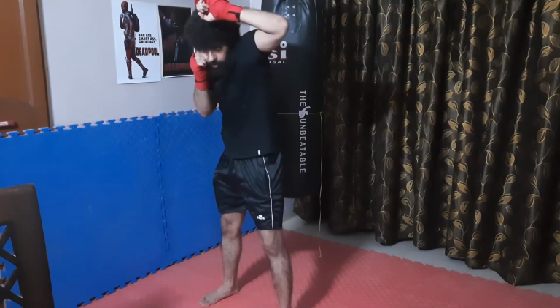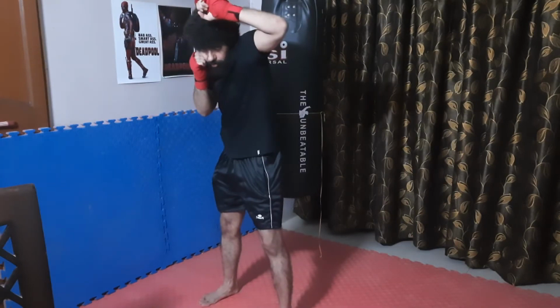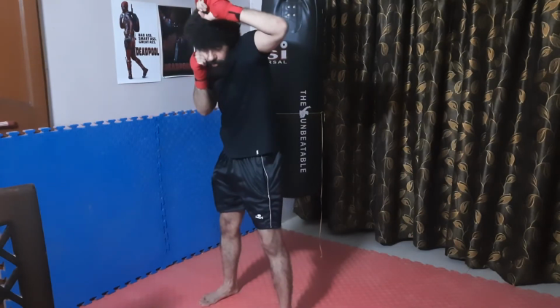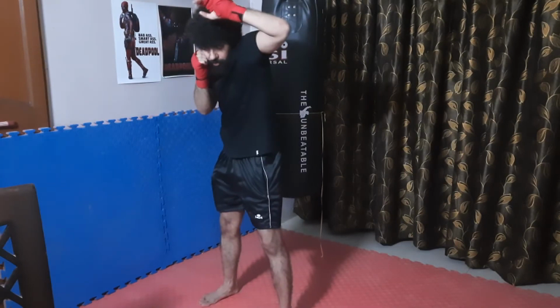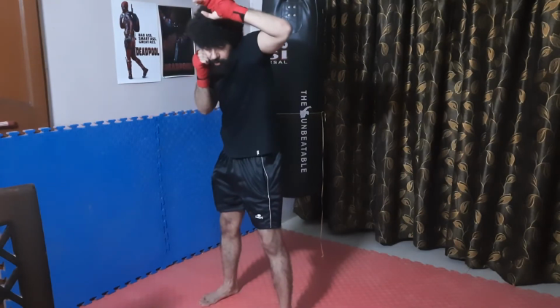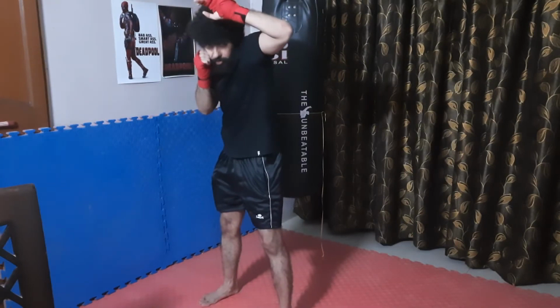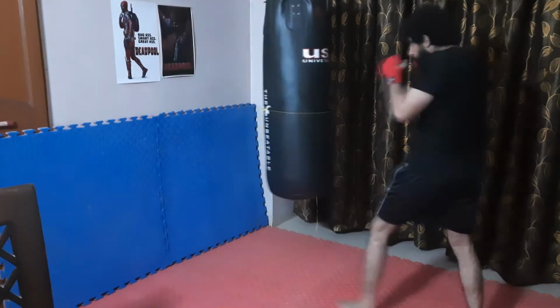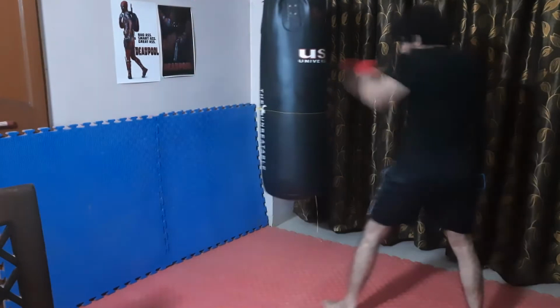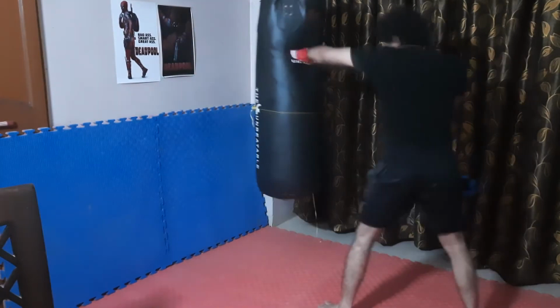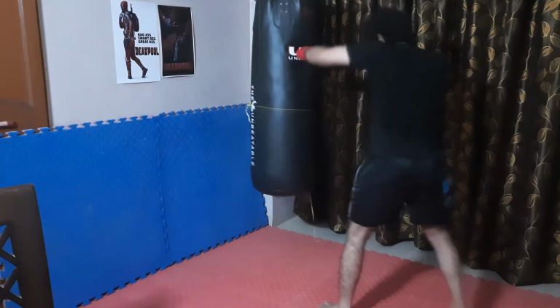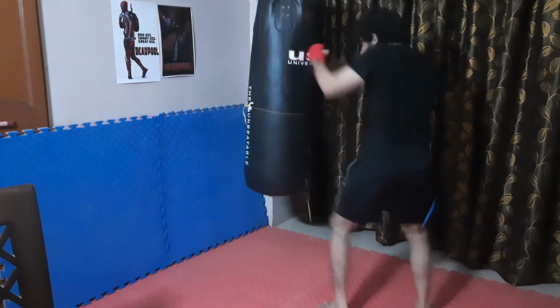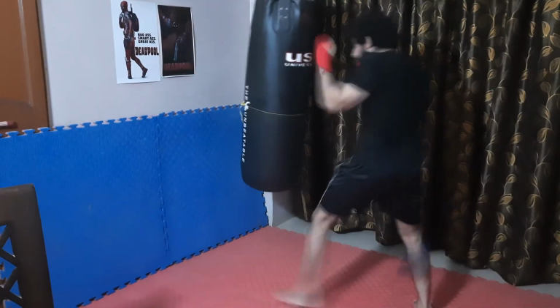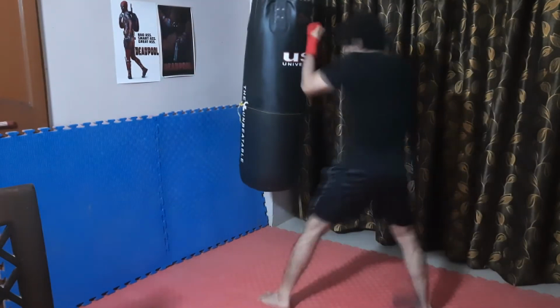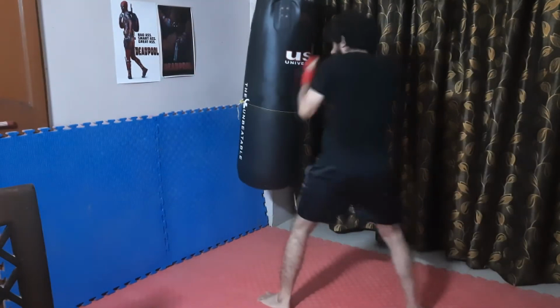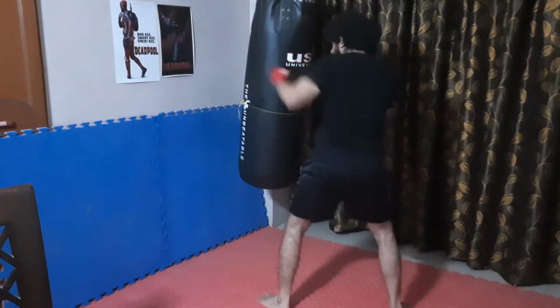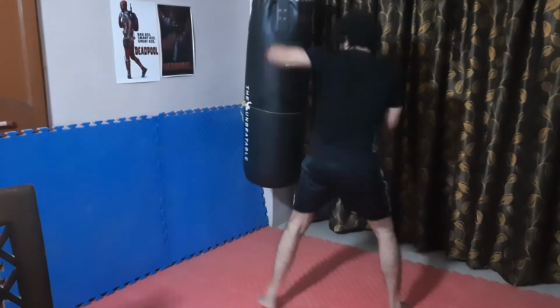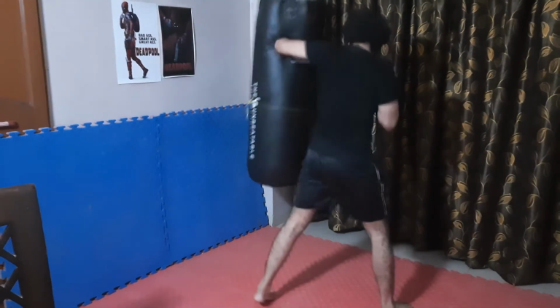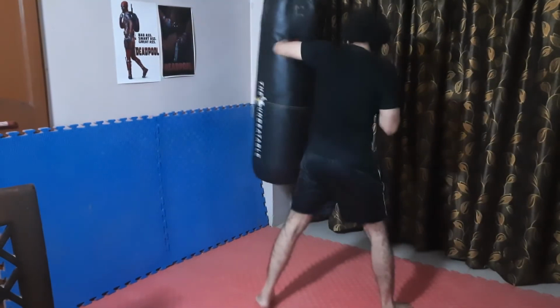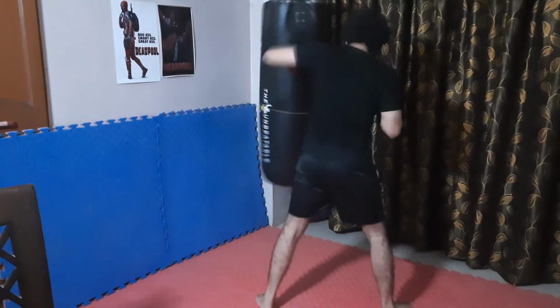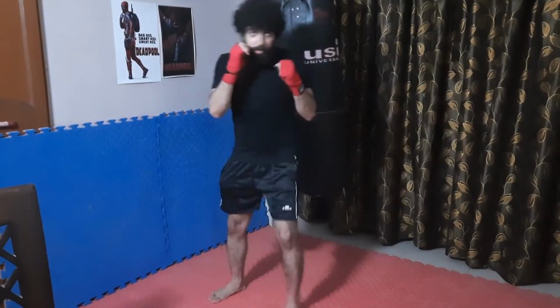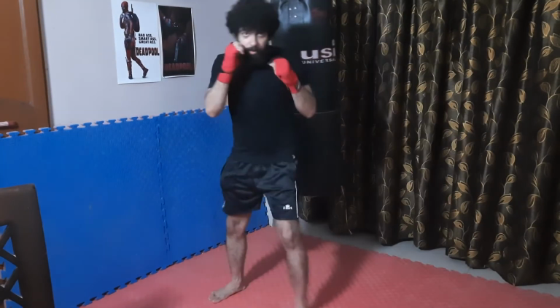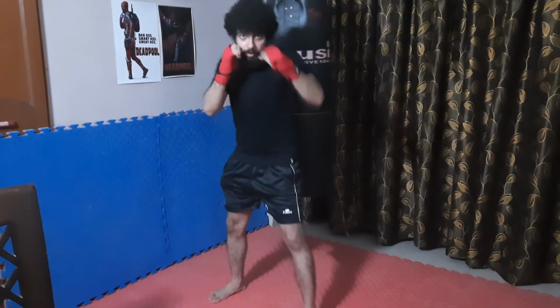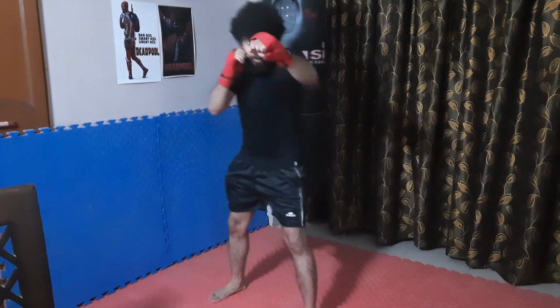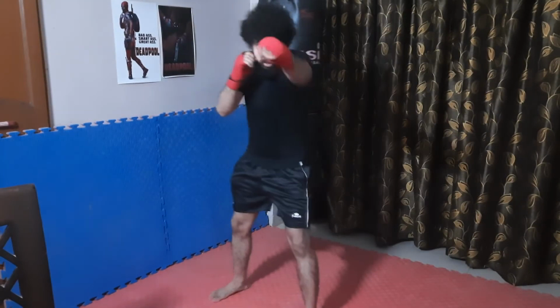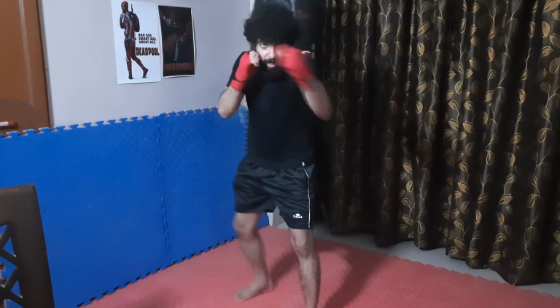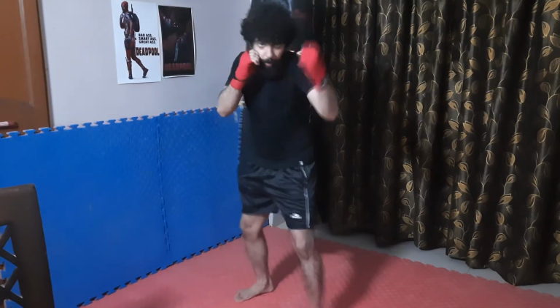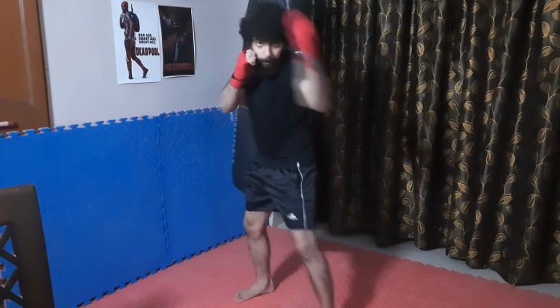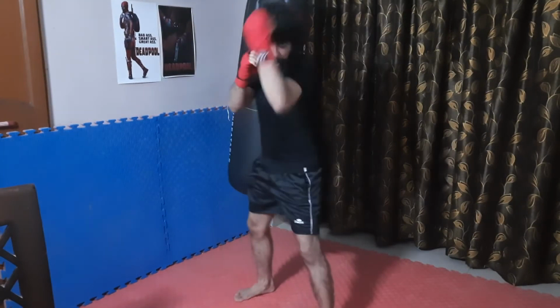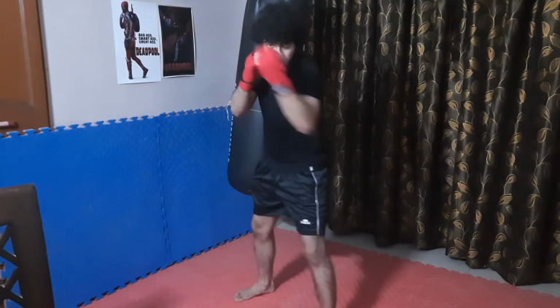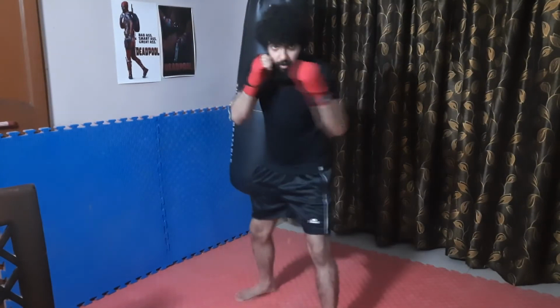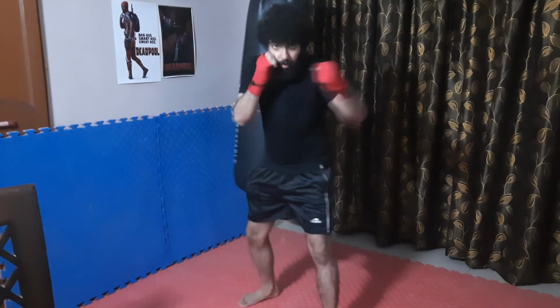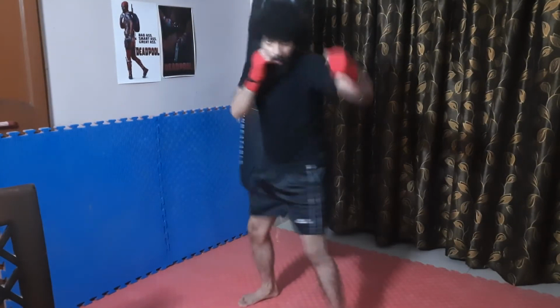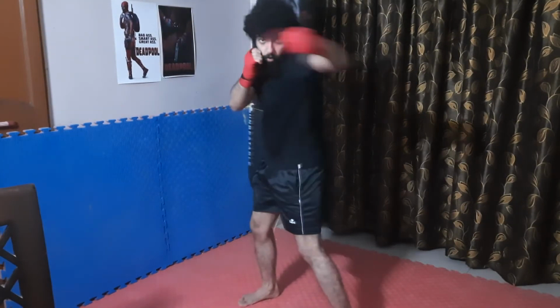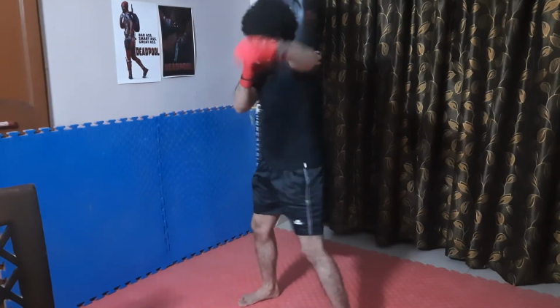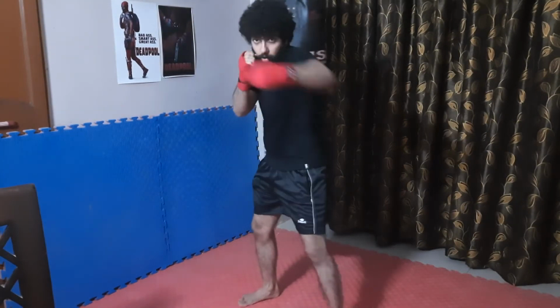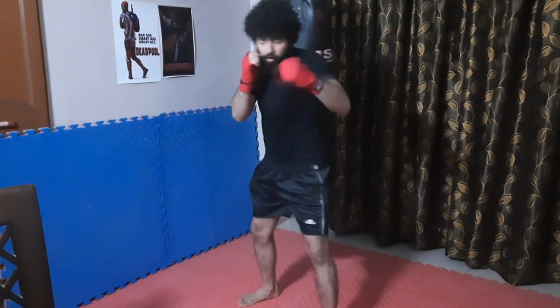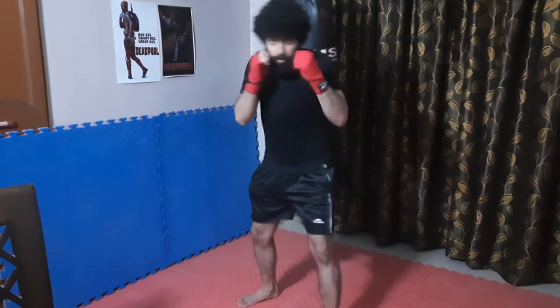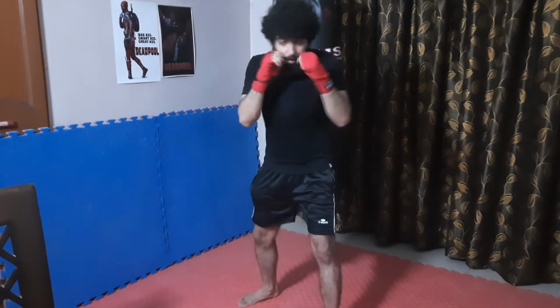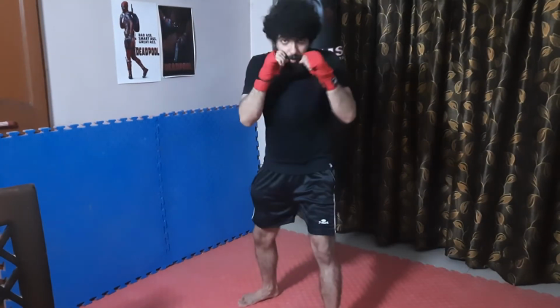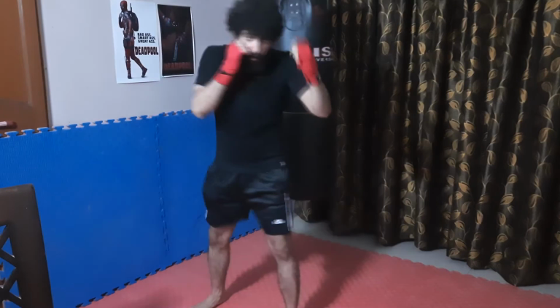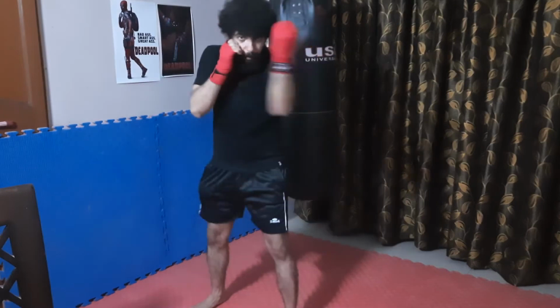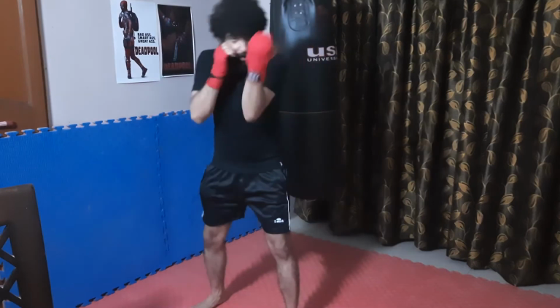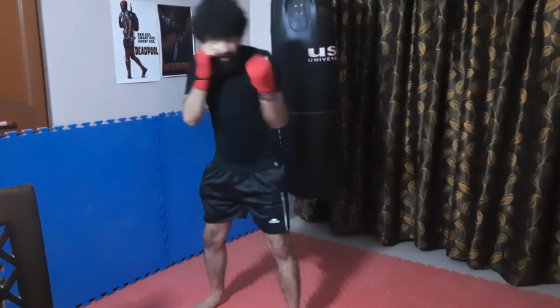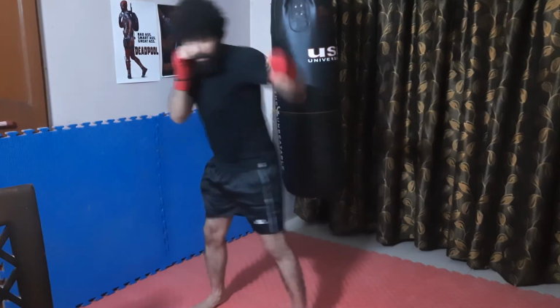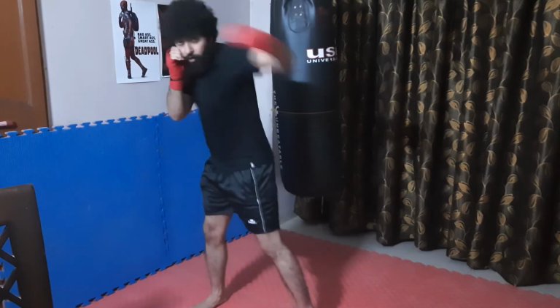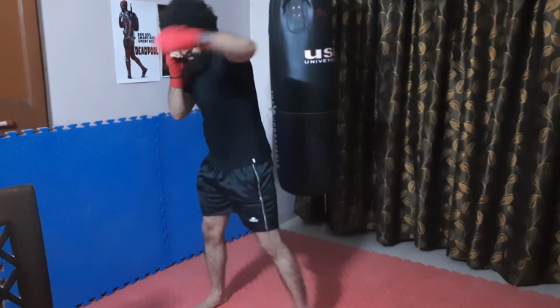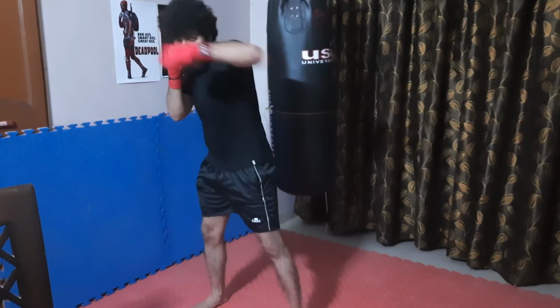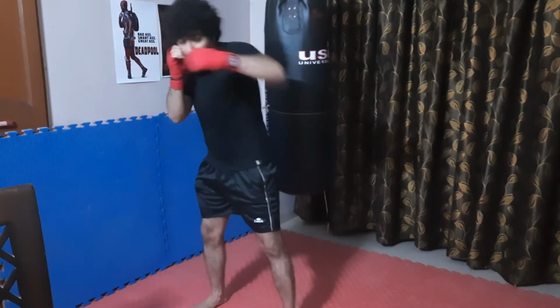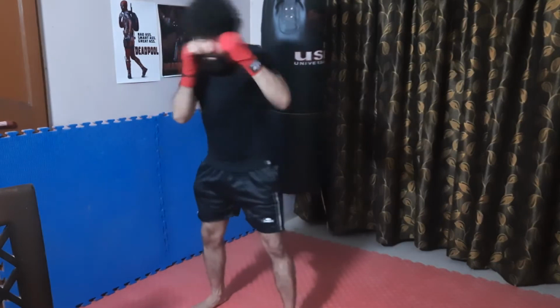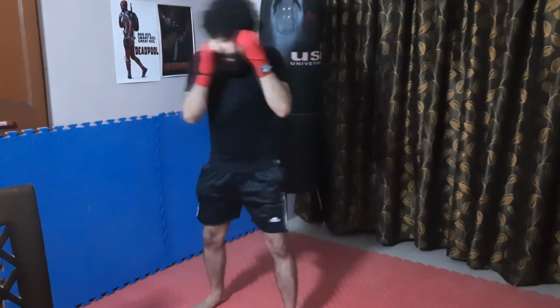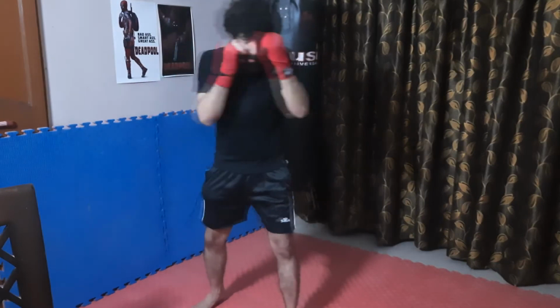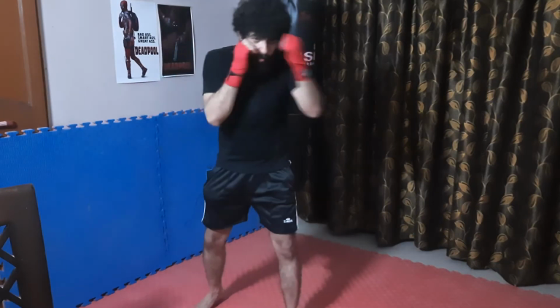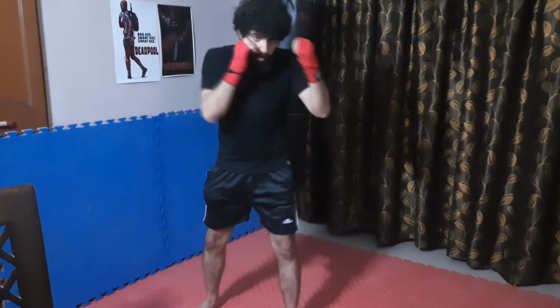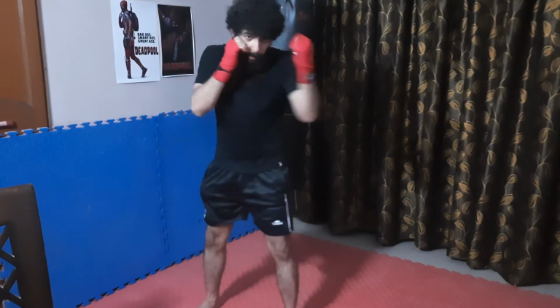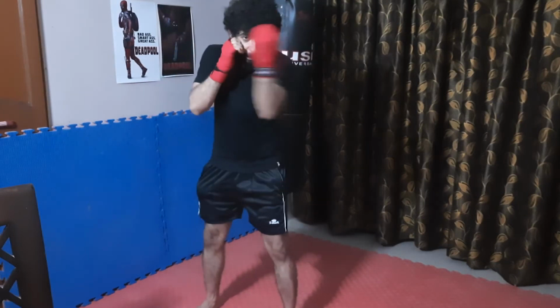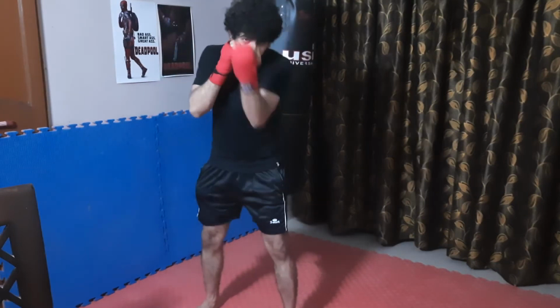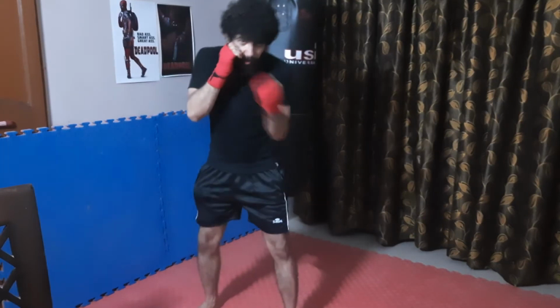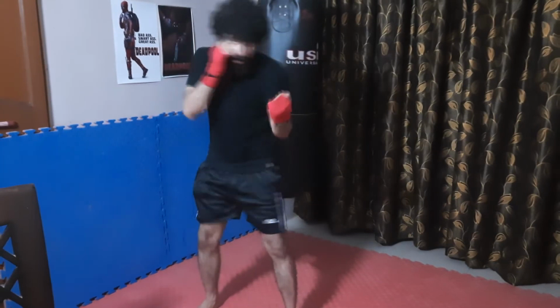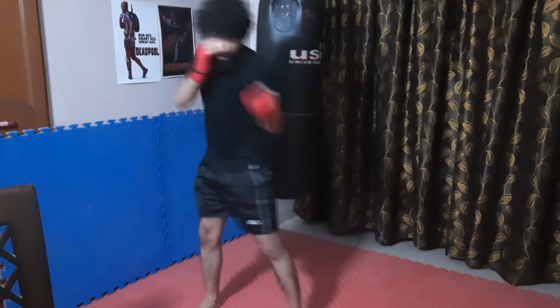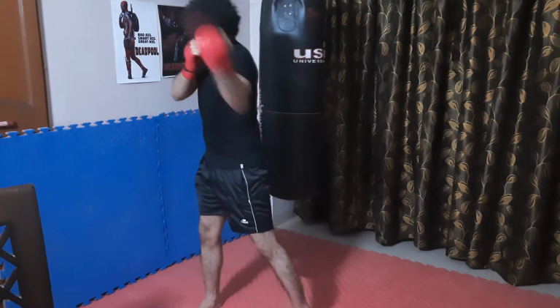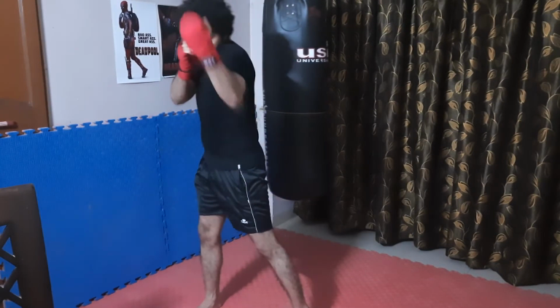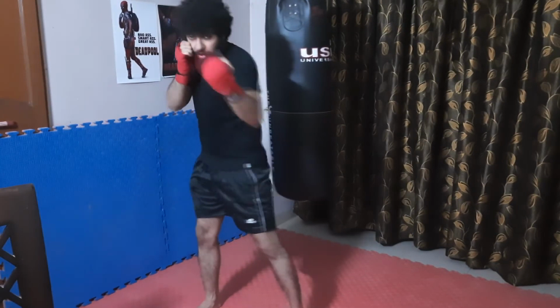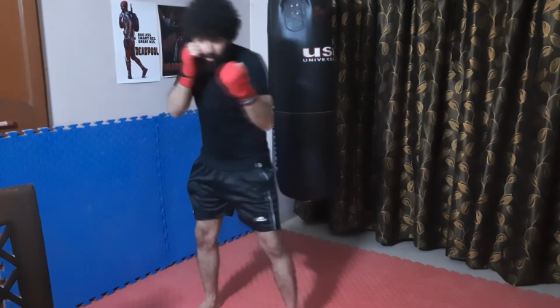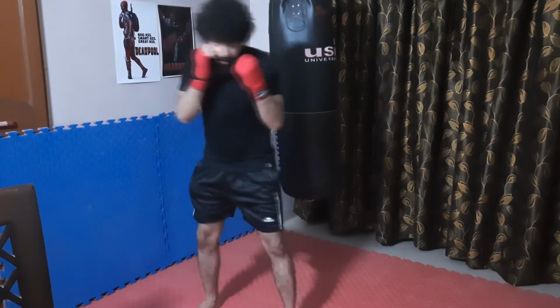See this: jab, parry, hook. Jab, parry, hook. Parry, uppercut.